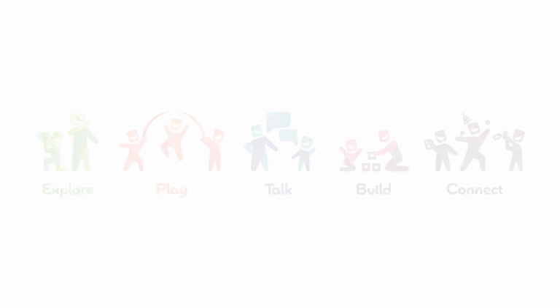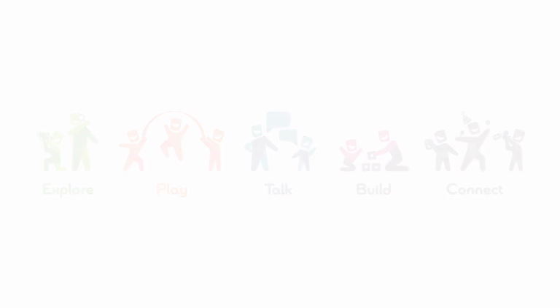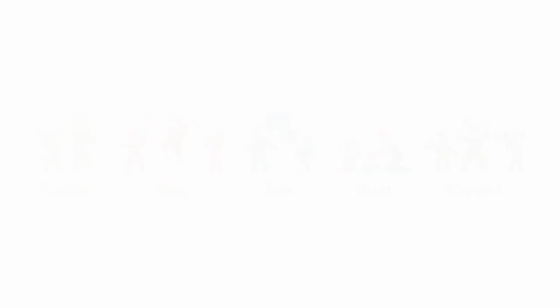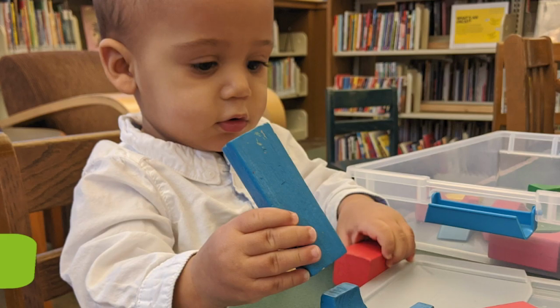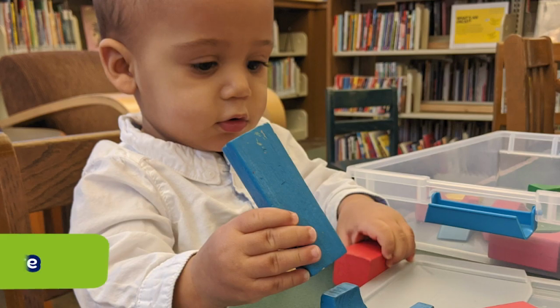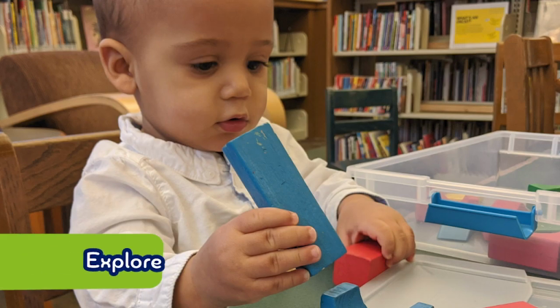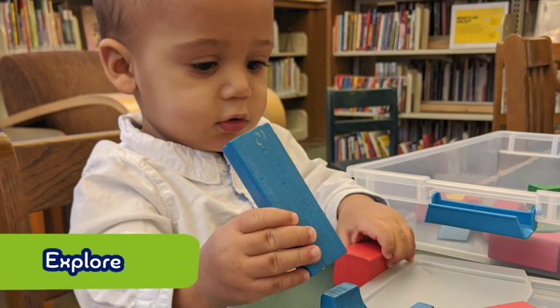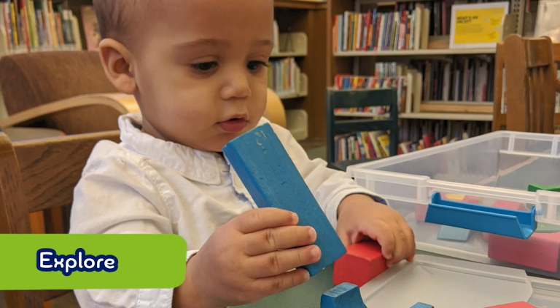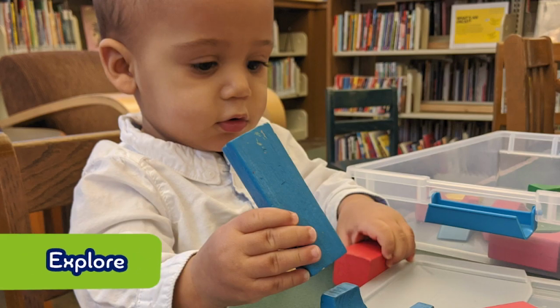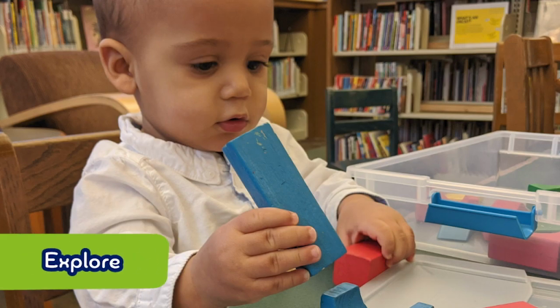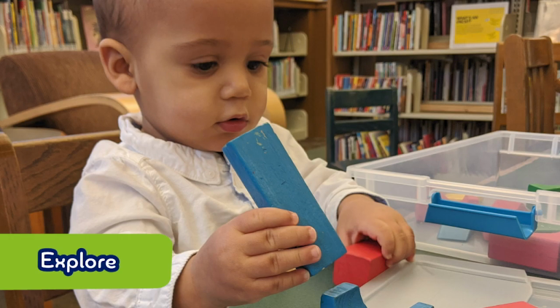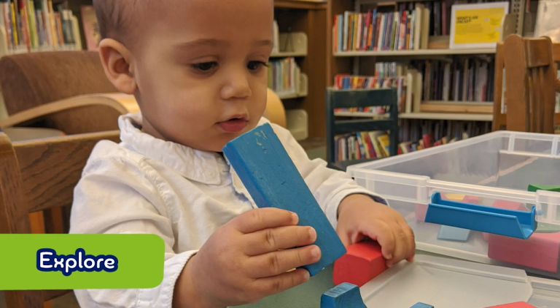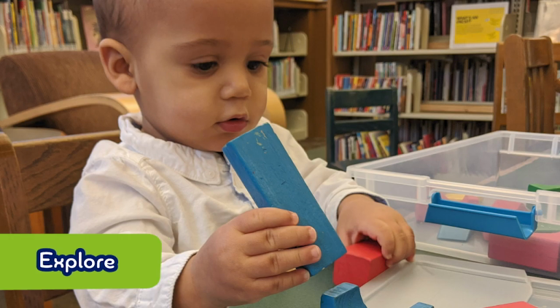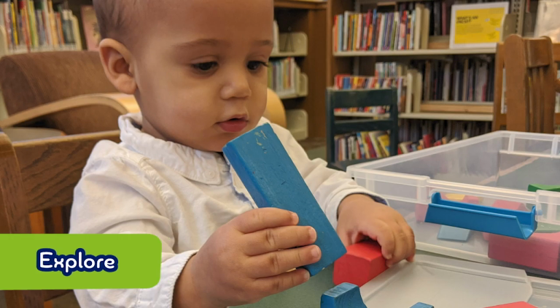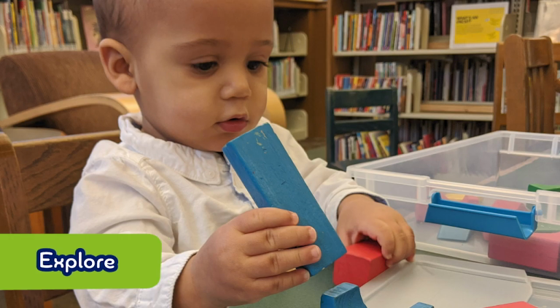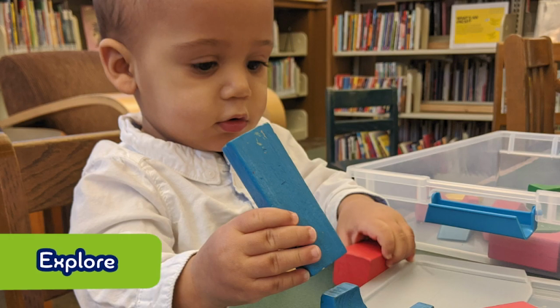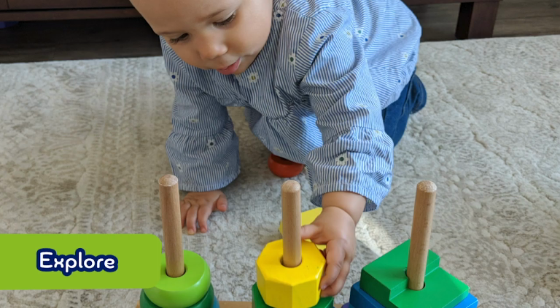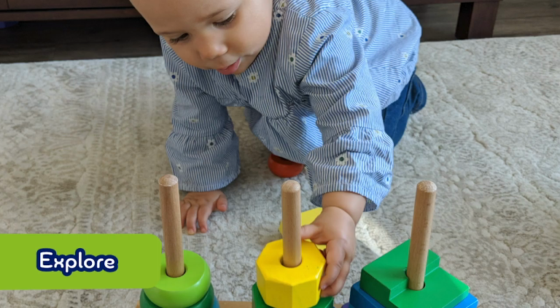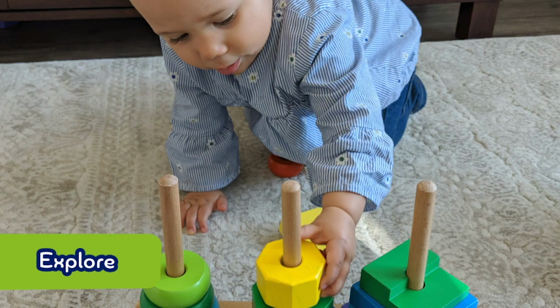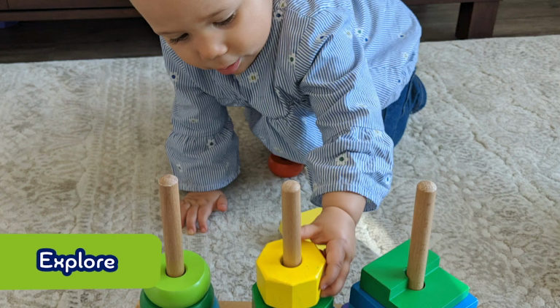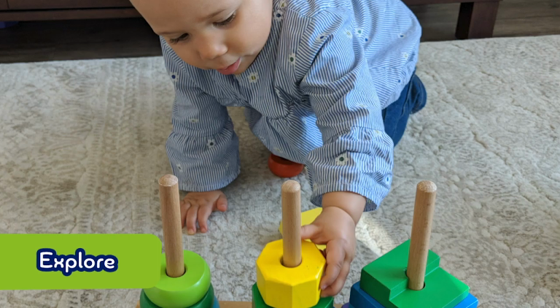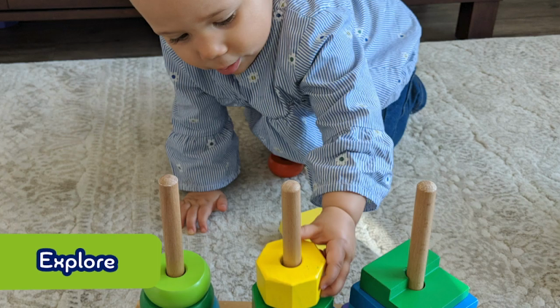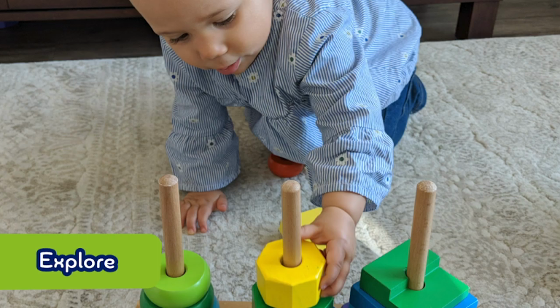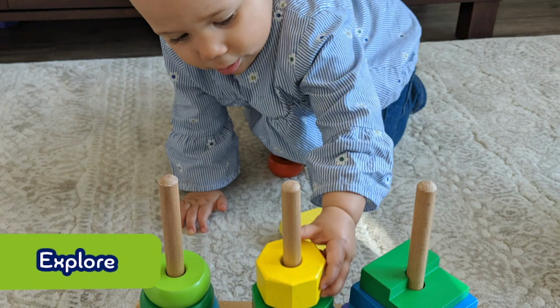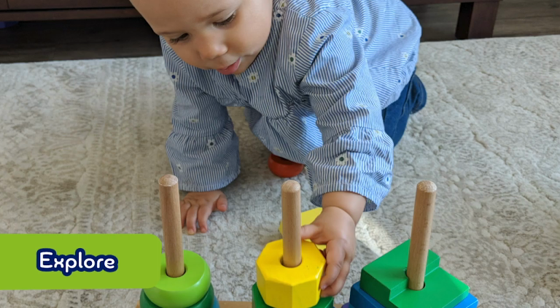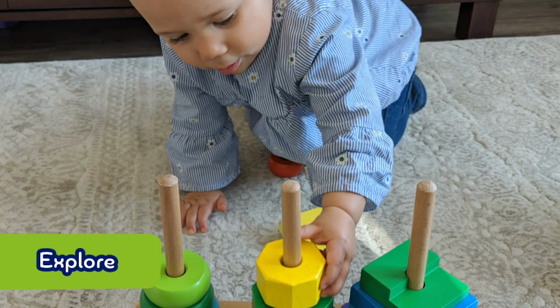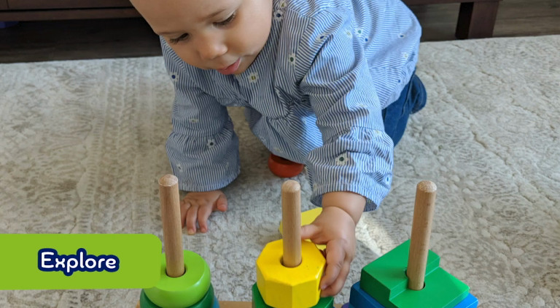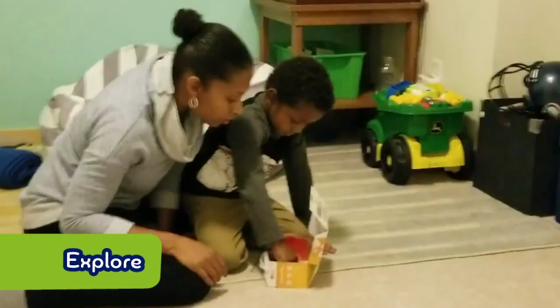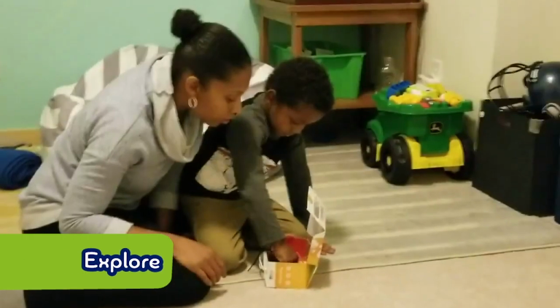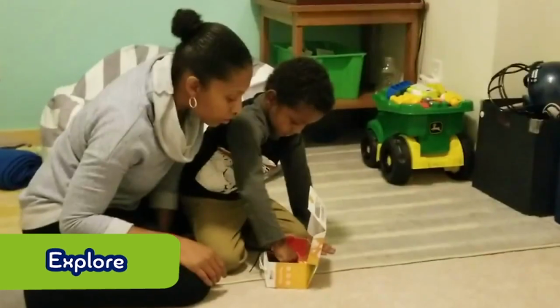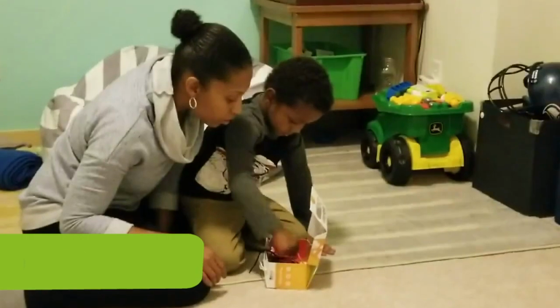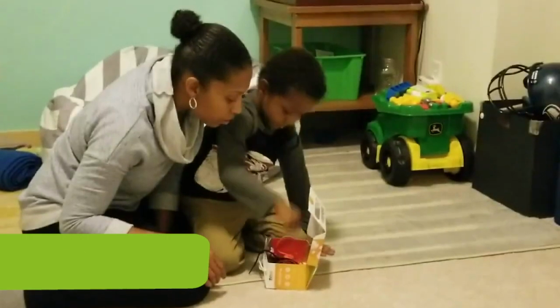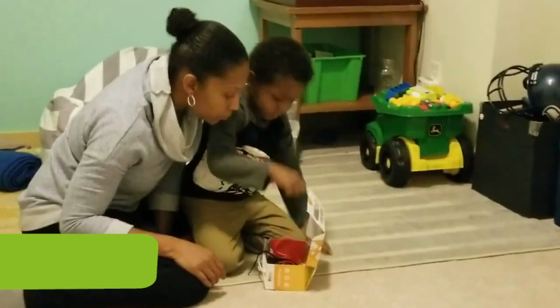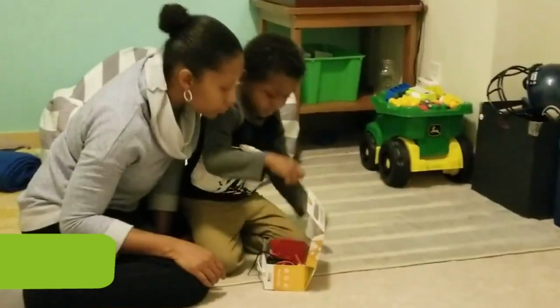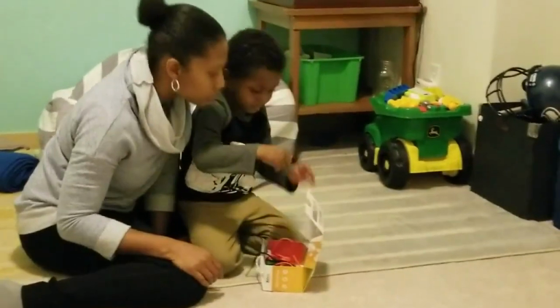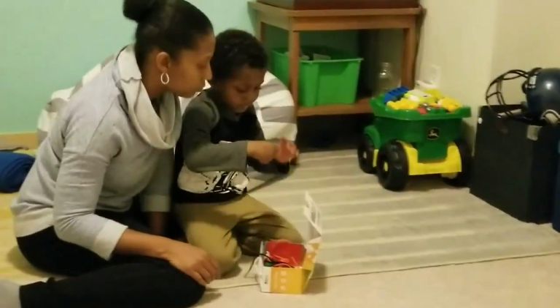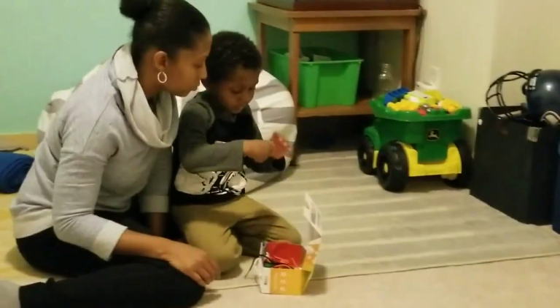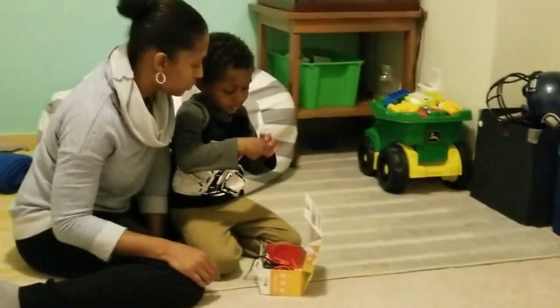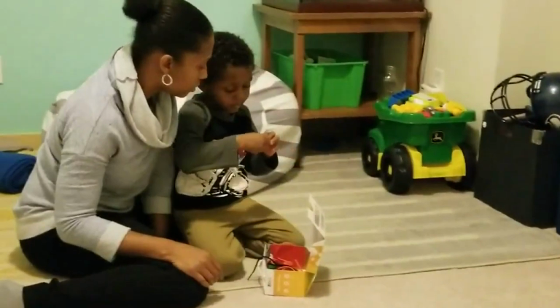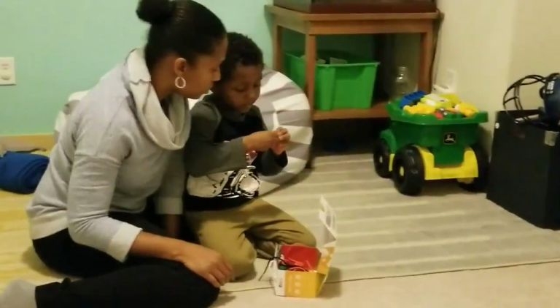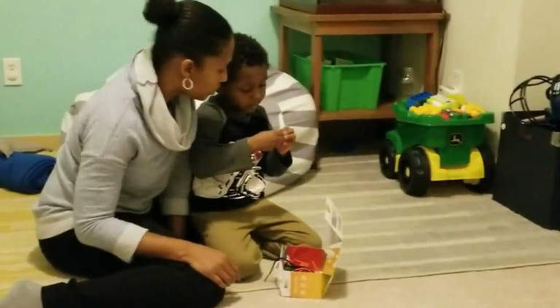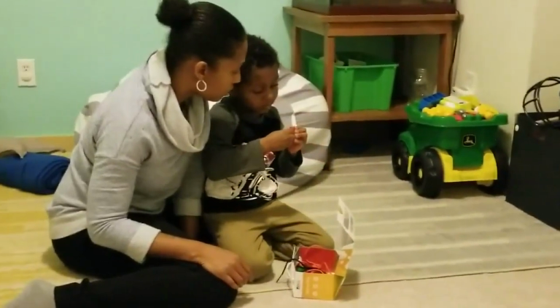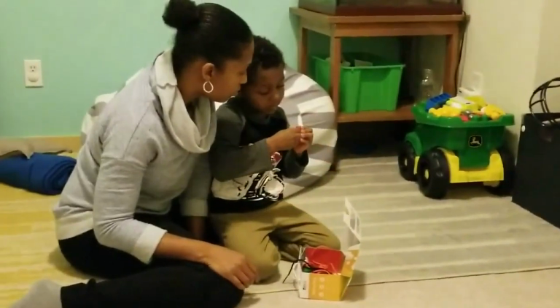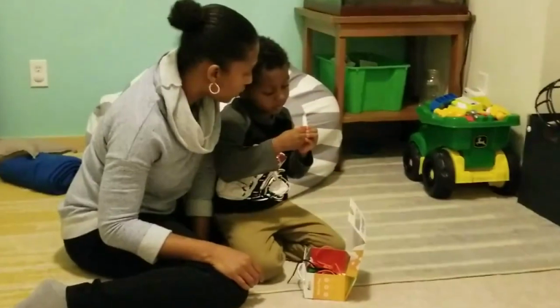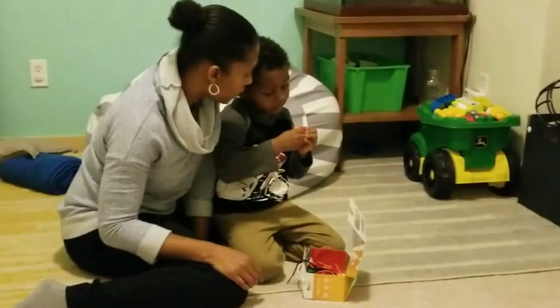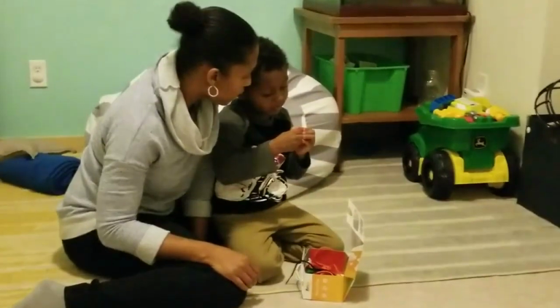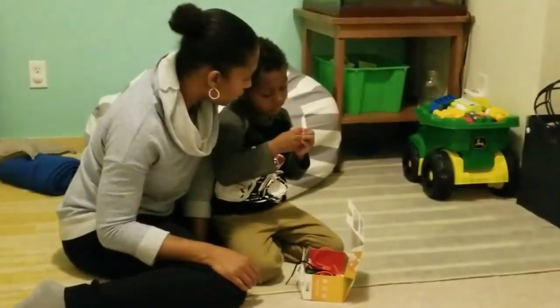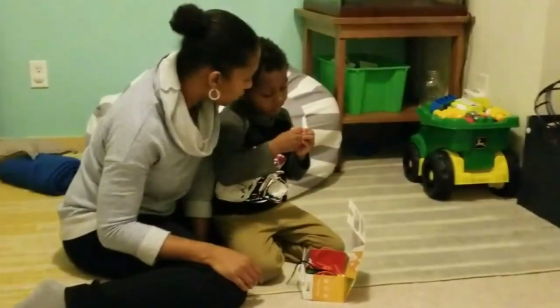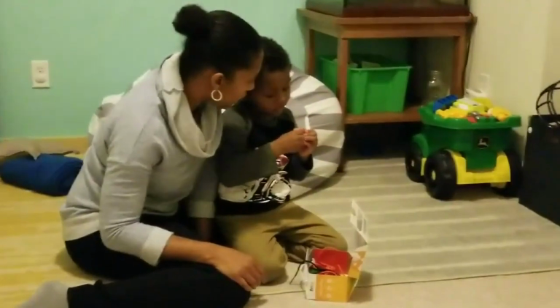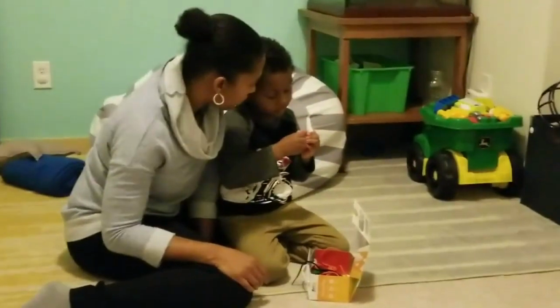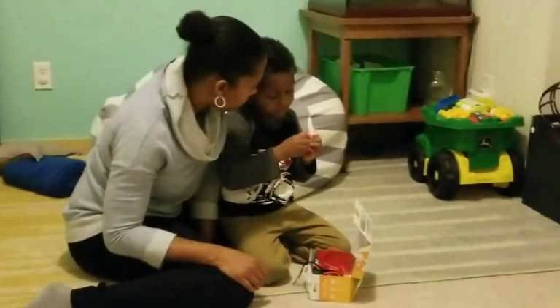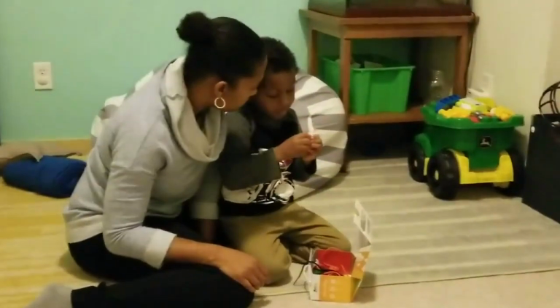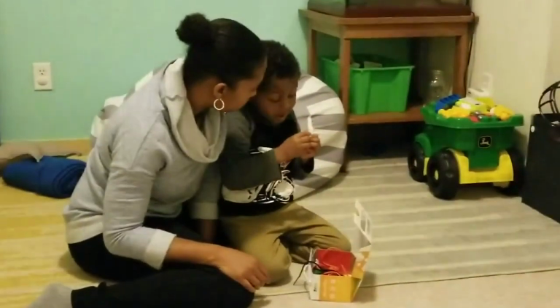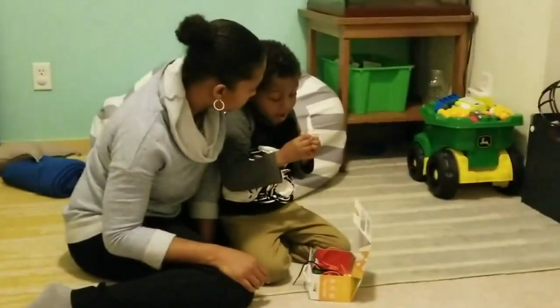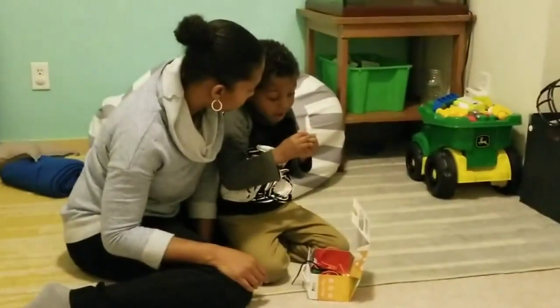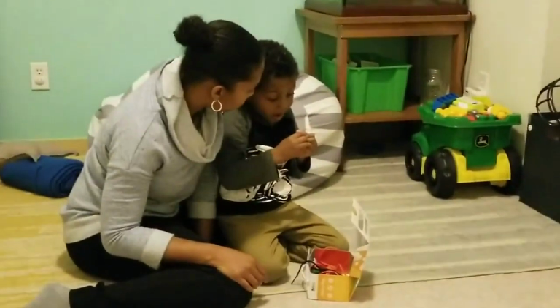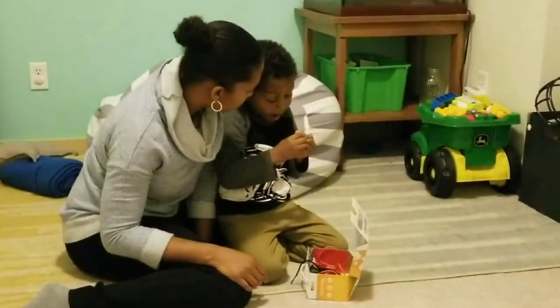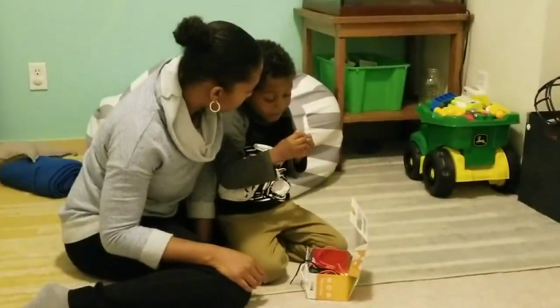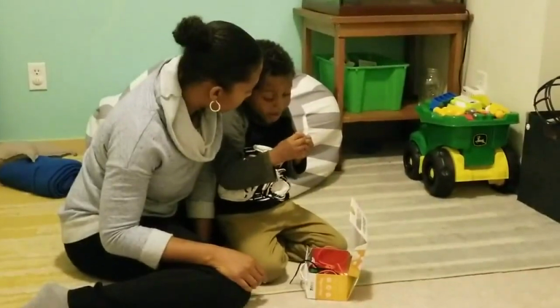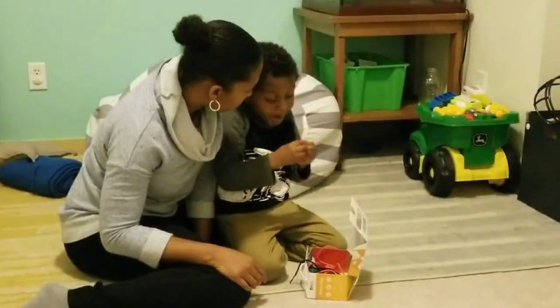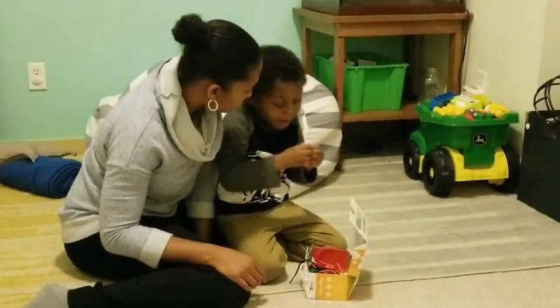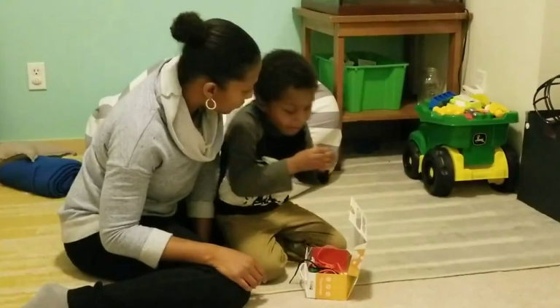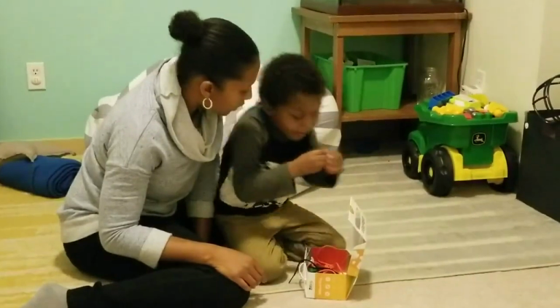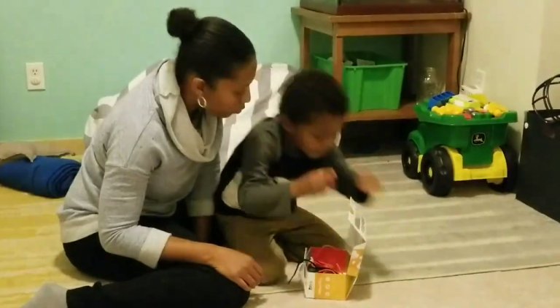Tip number one: allow your child to explore, follow their lead, and minimize giving them direction.